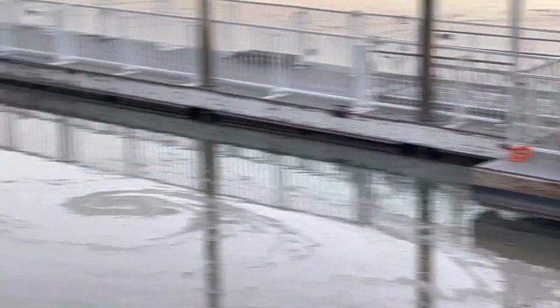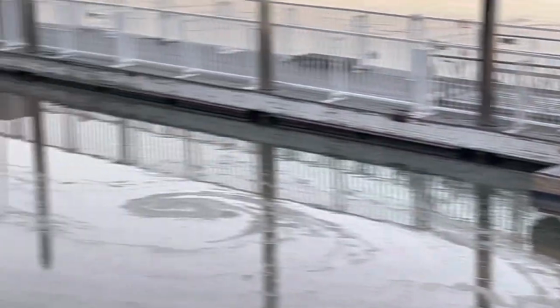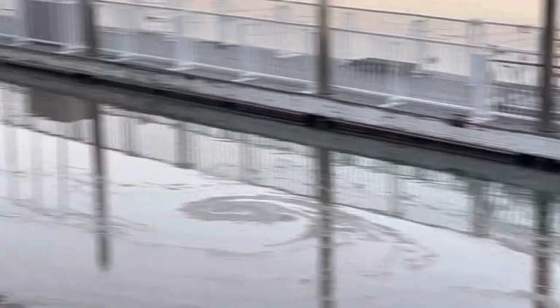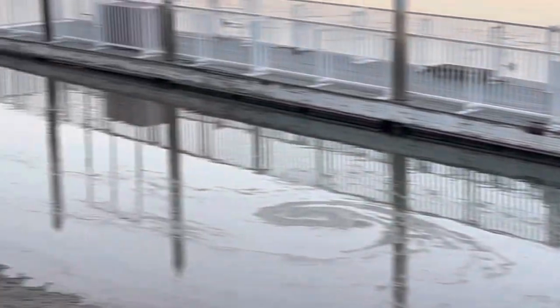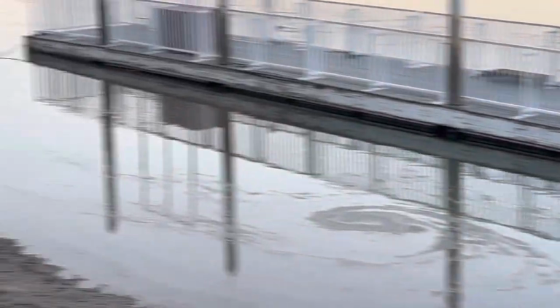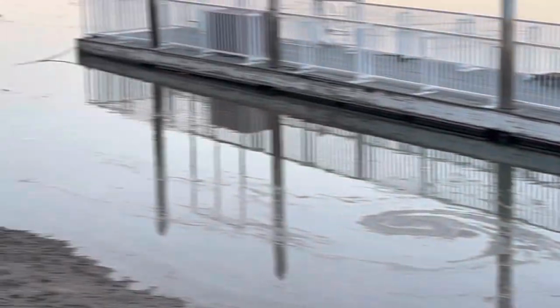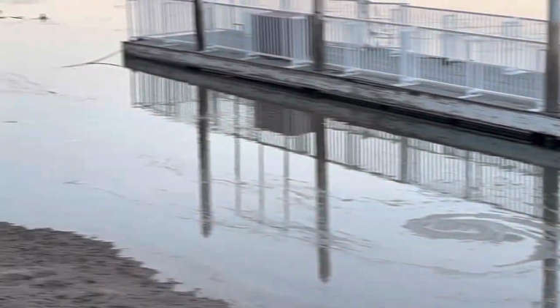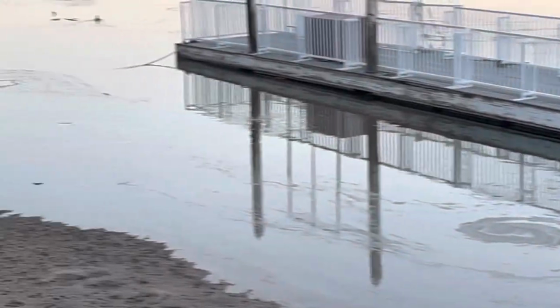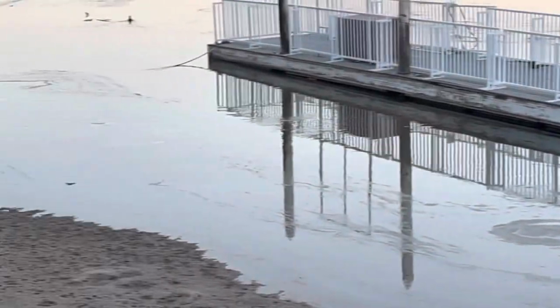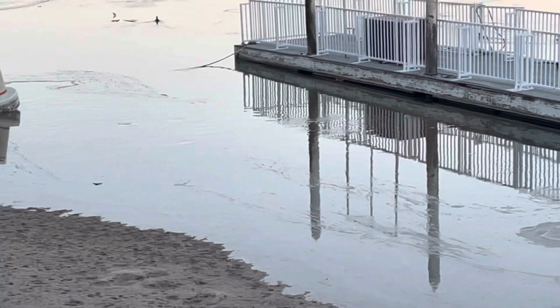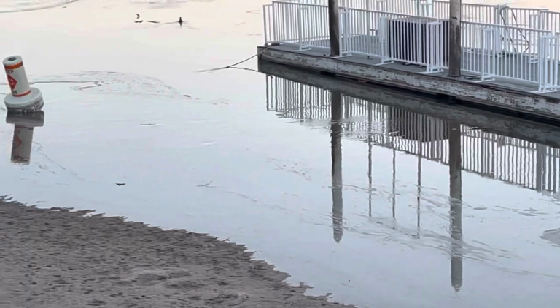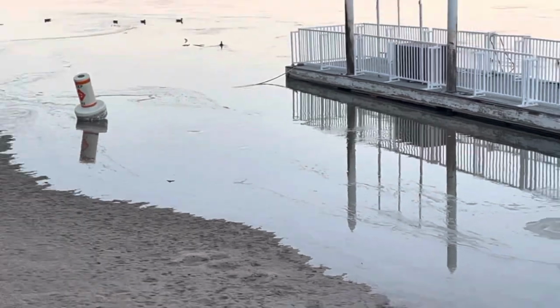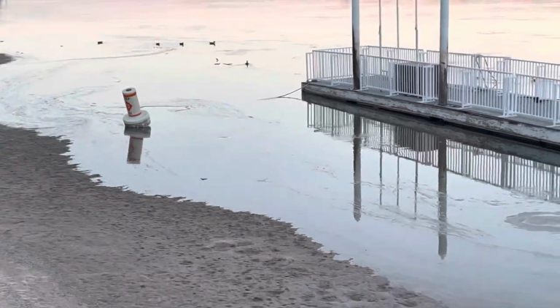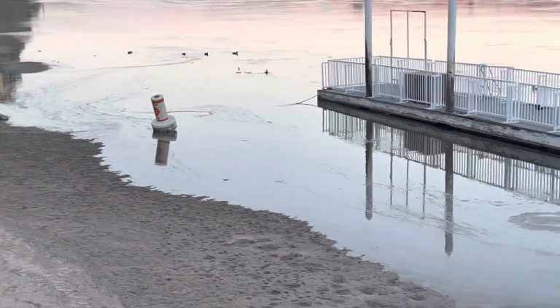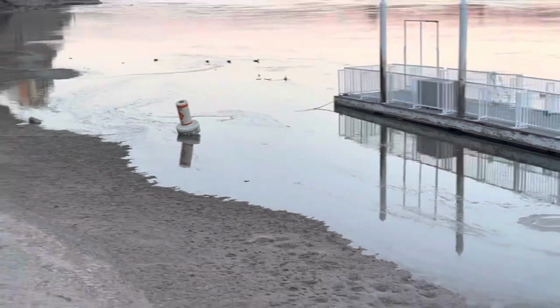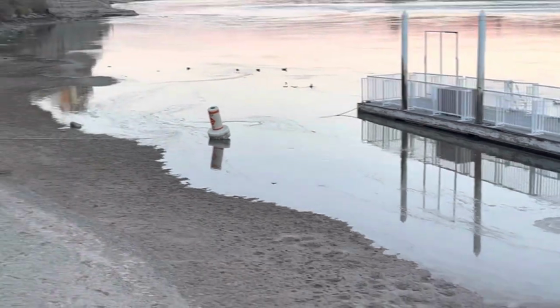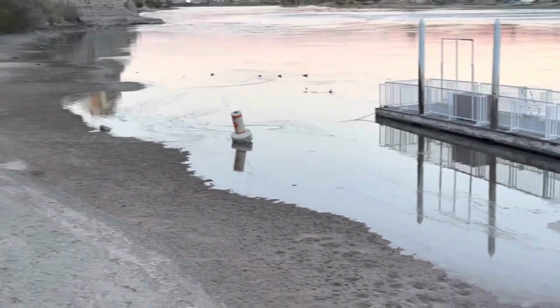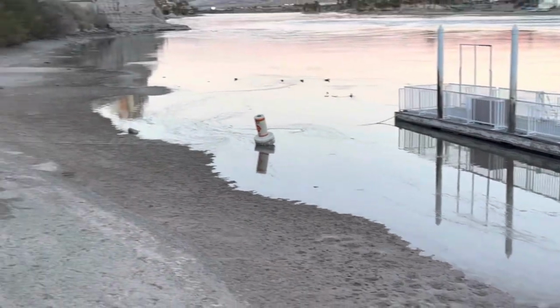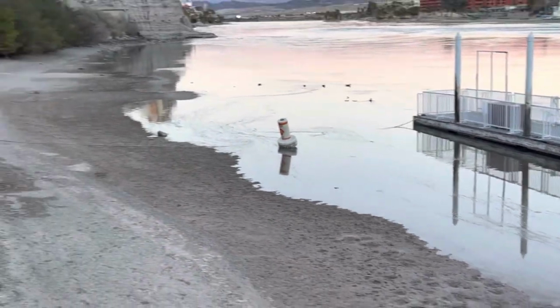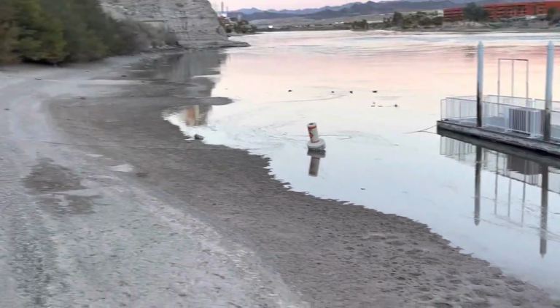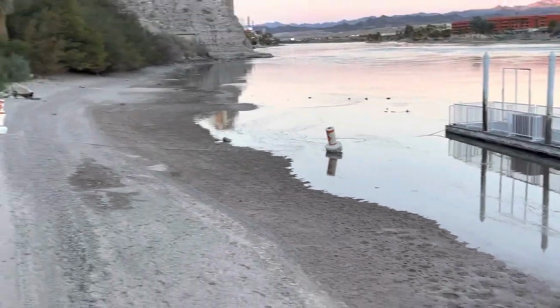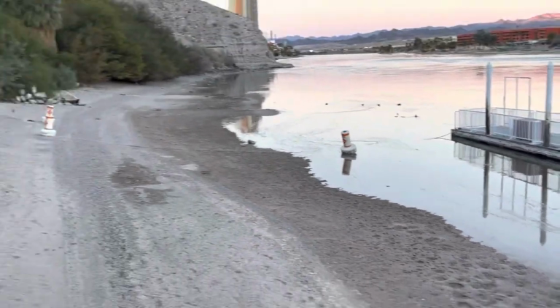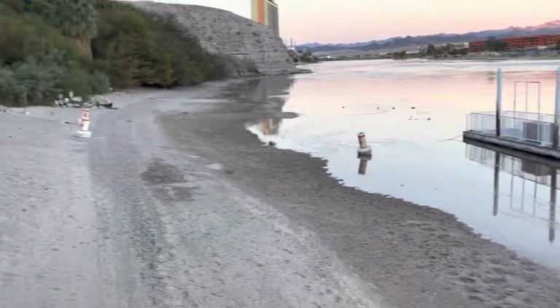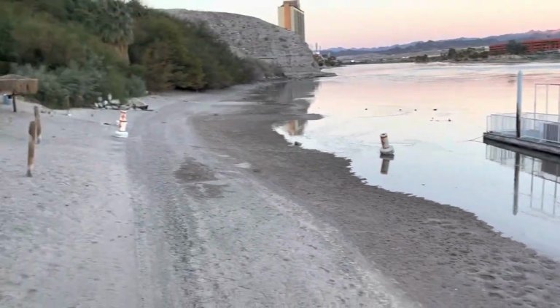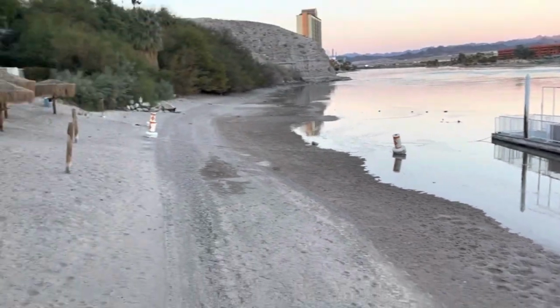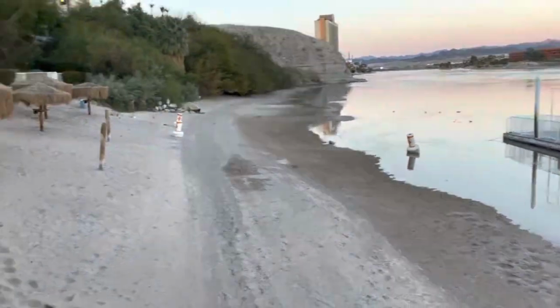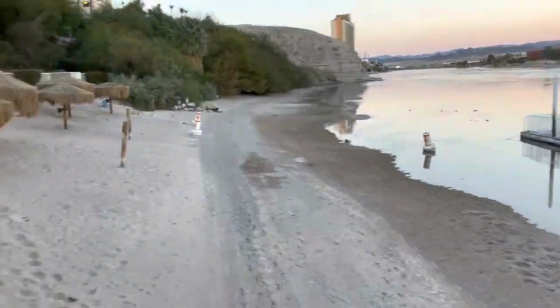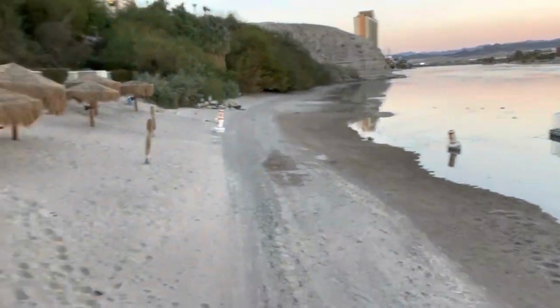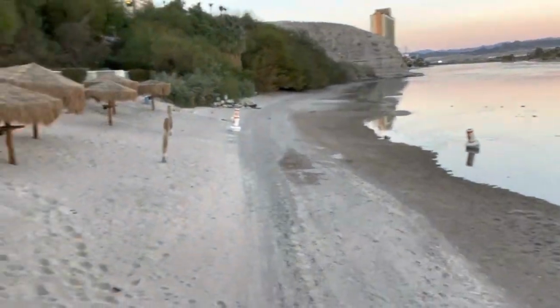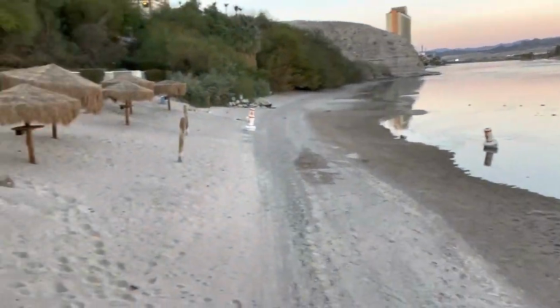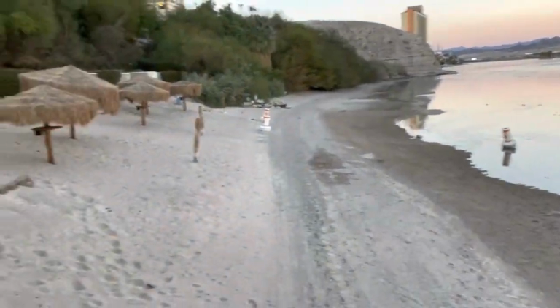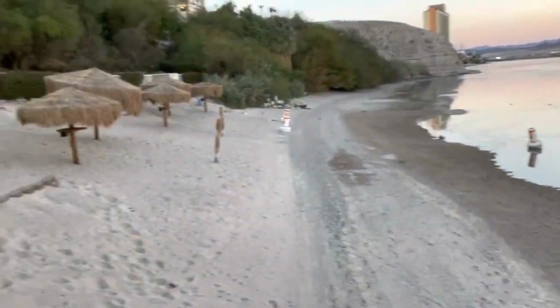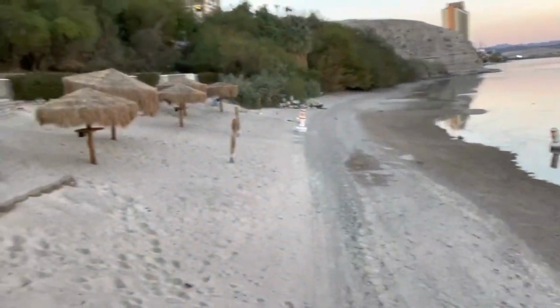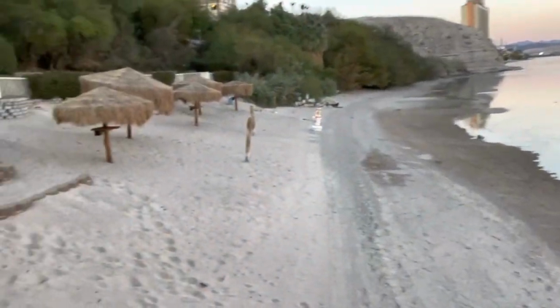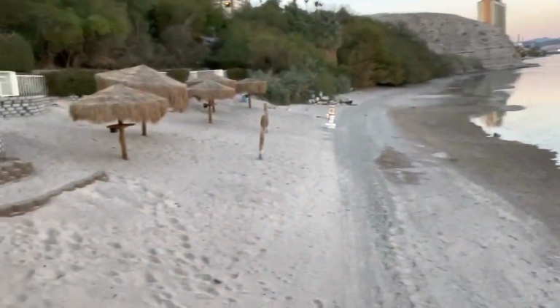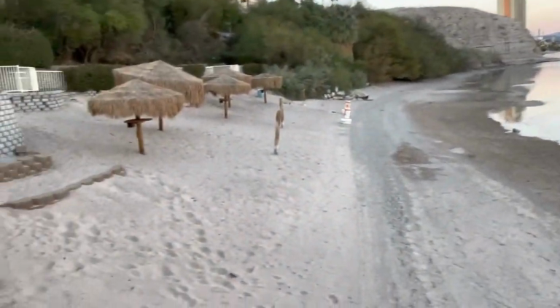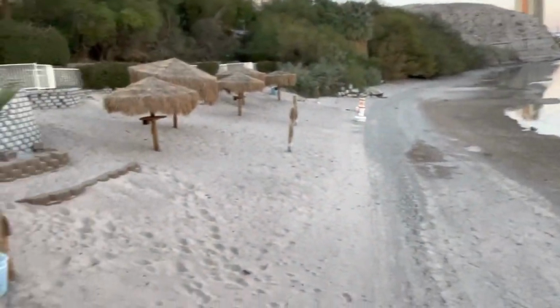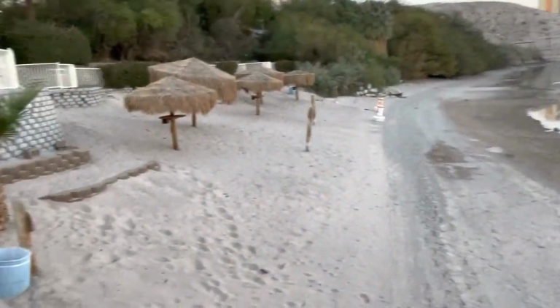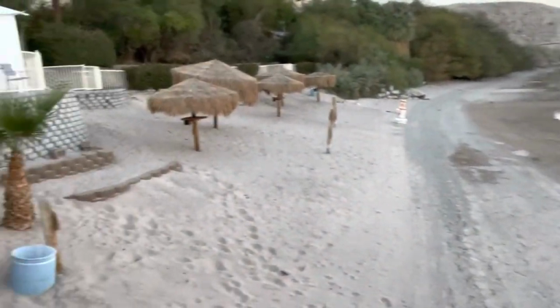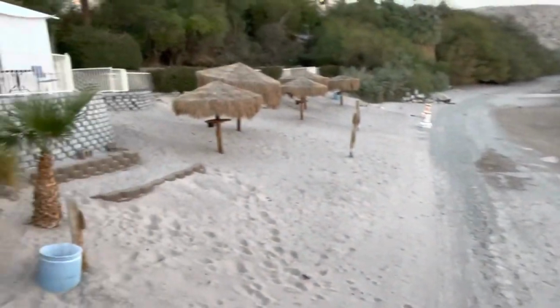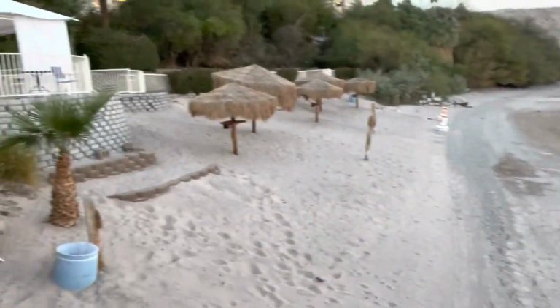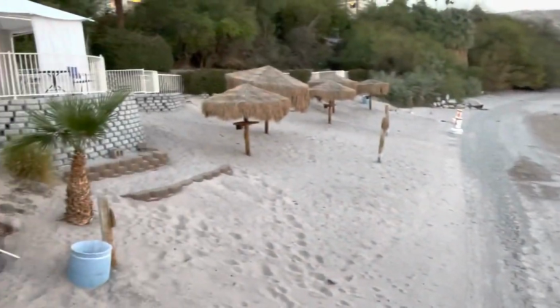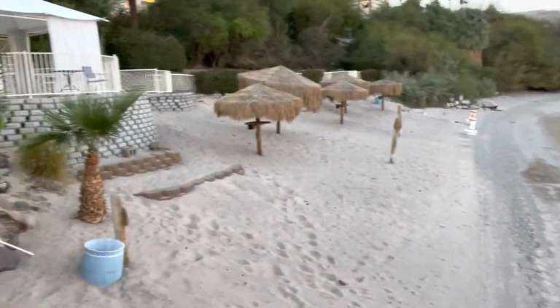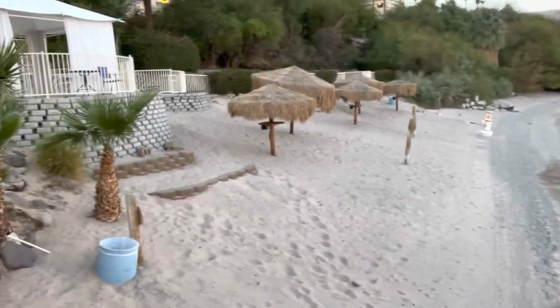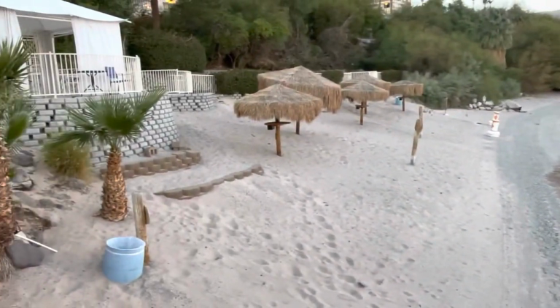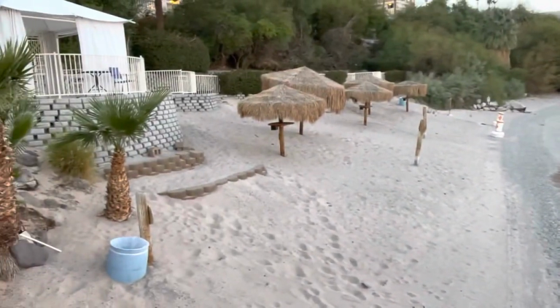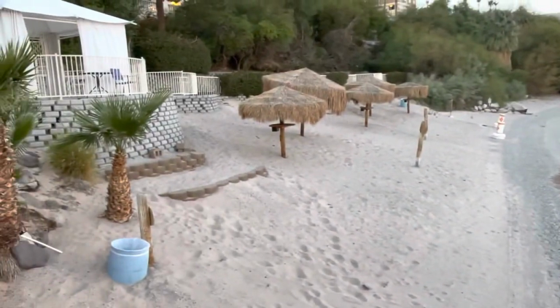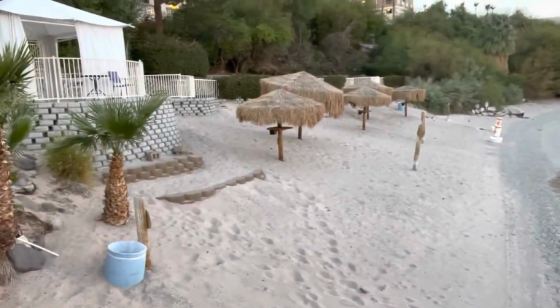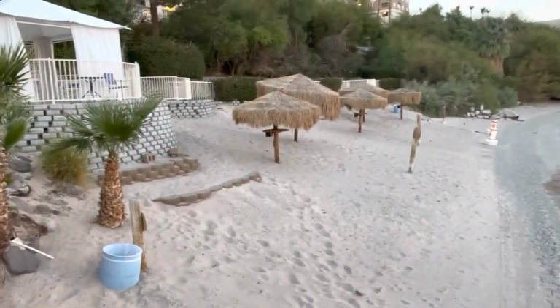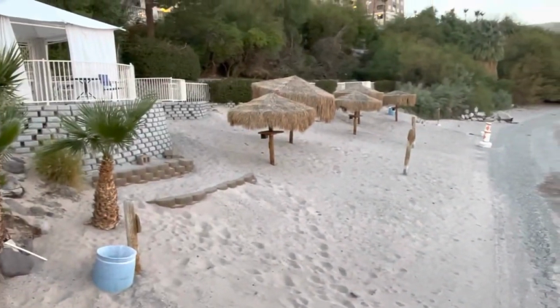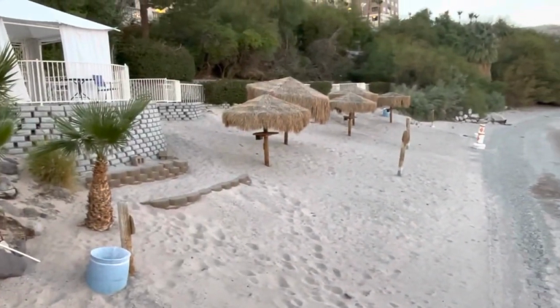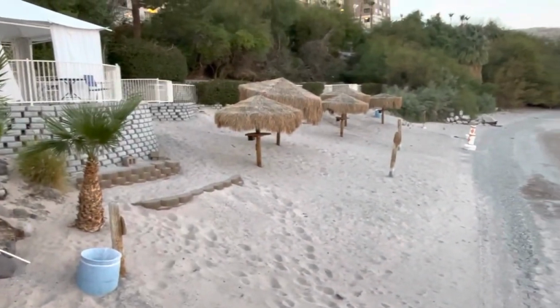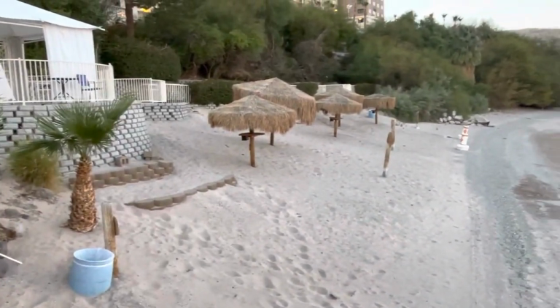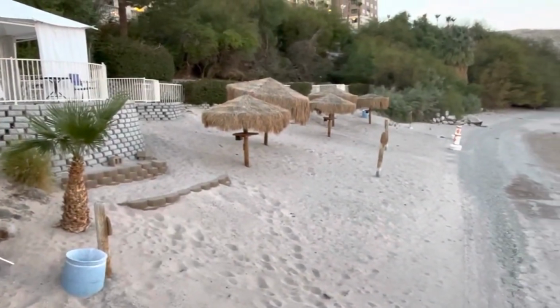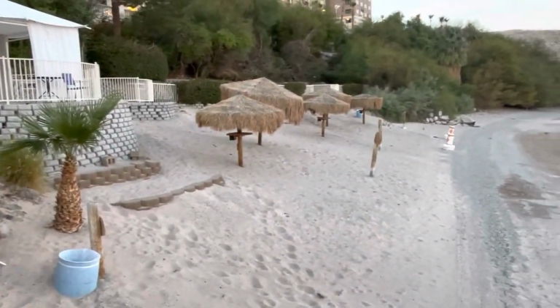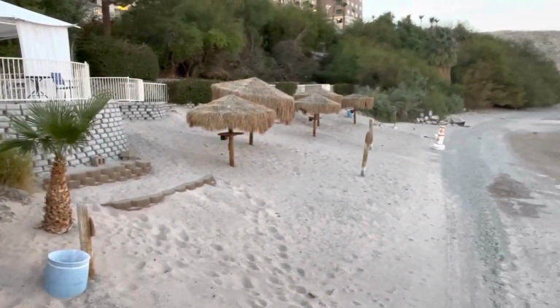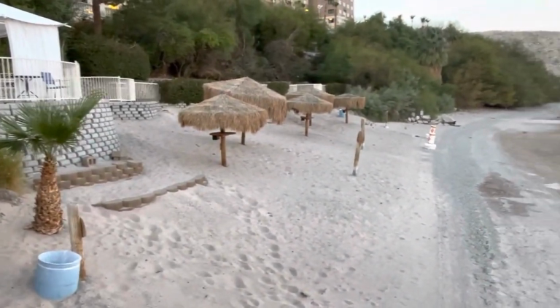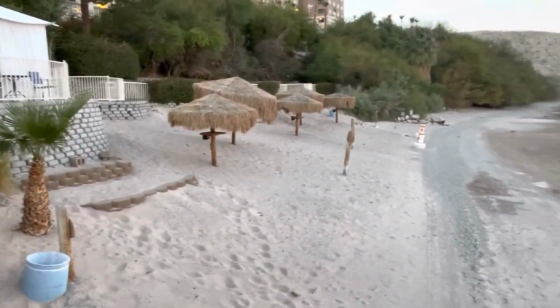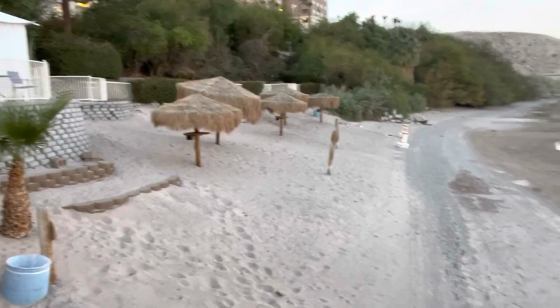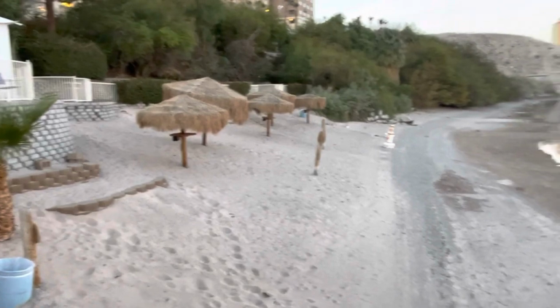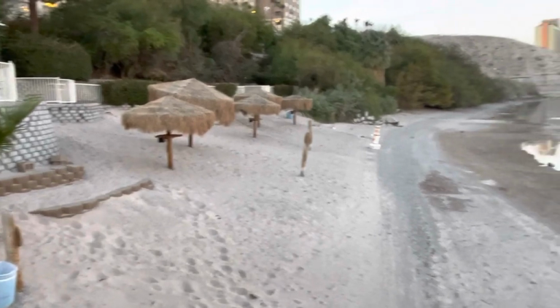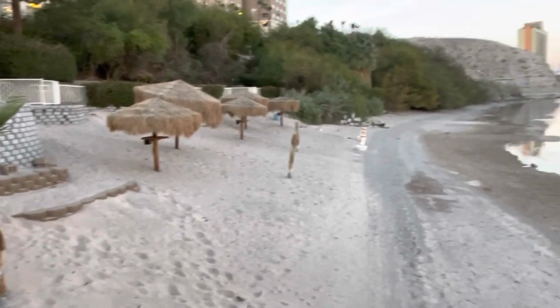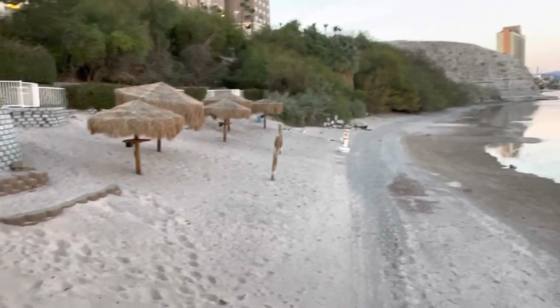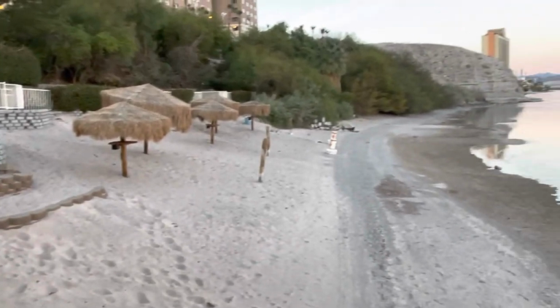Here's the other side of the beach. This will also be packed with people during the summer.